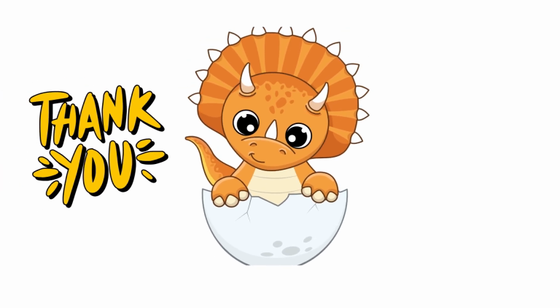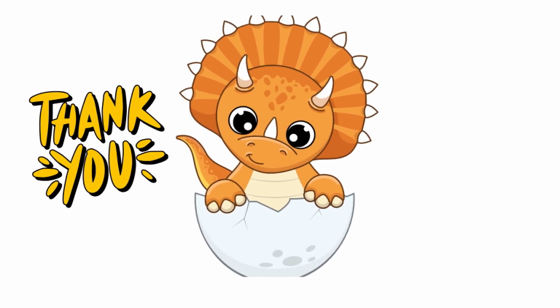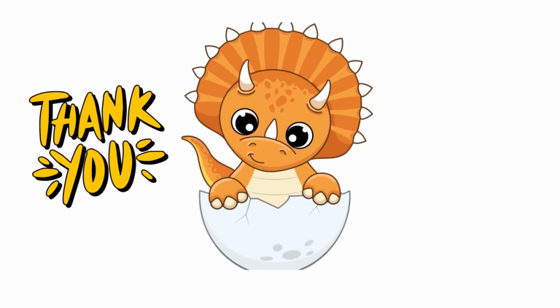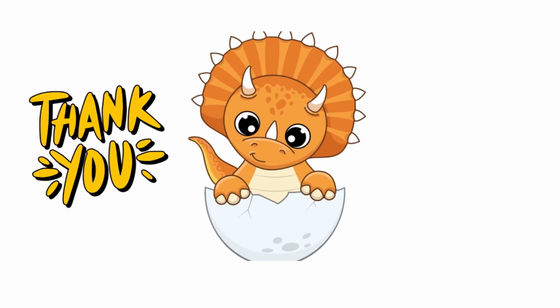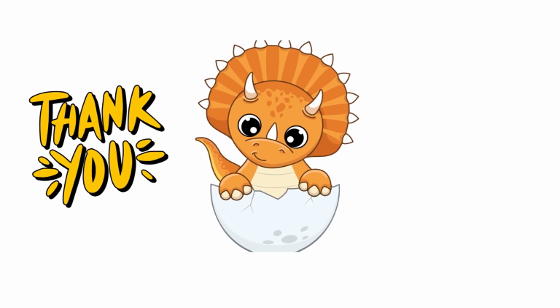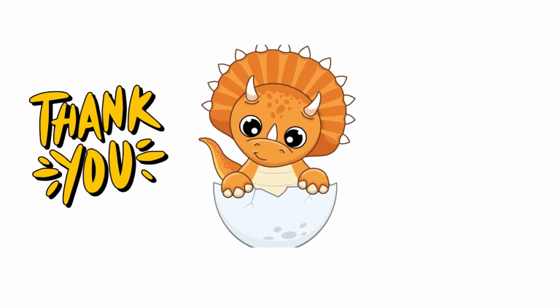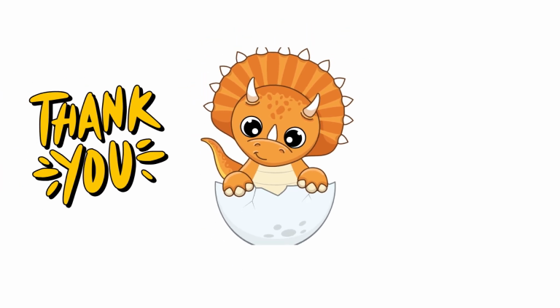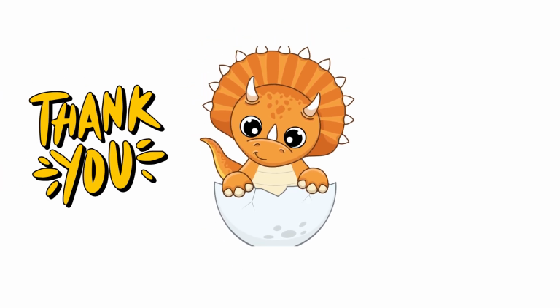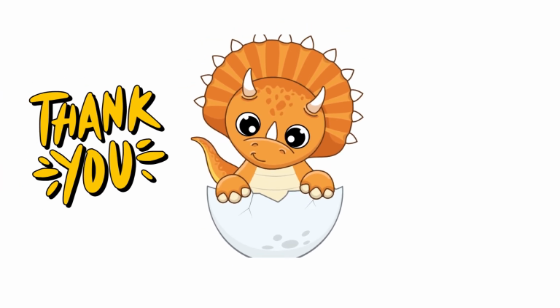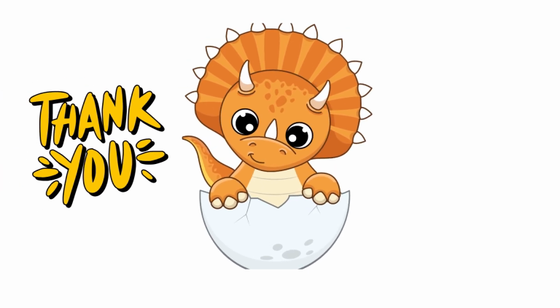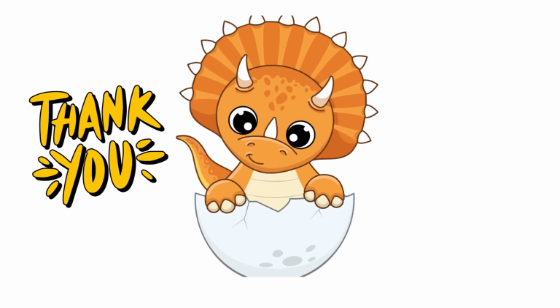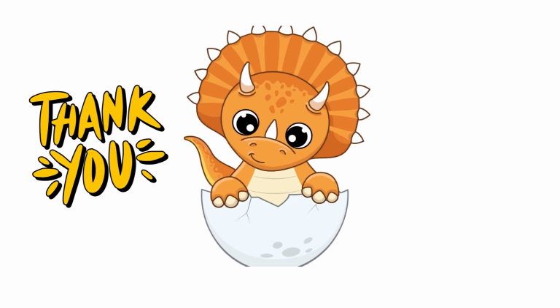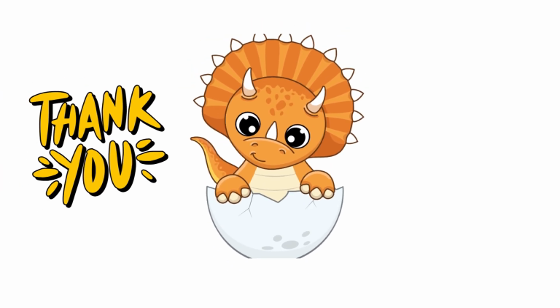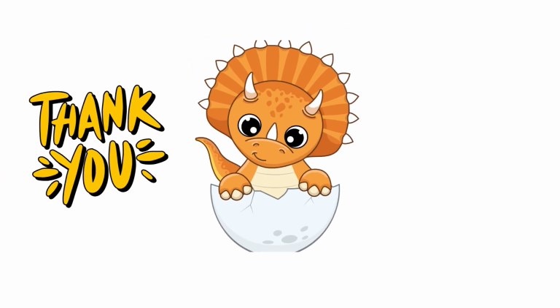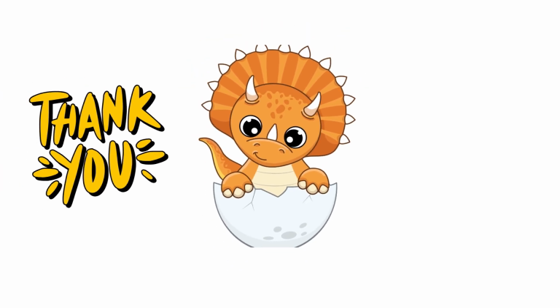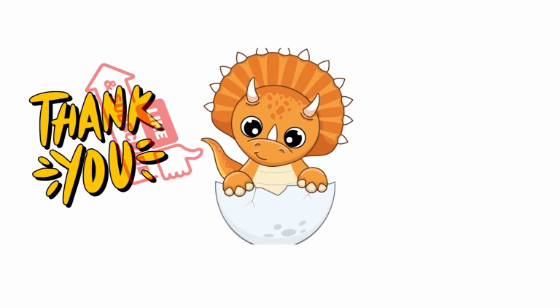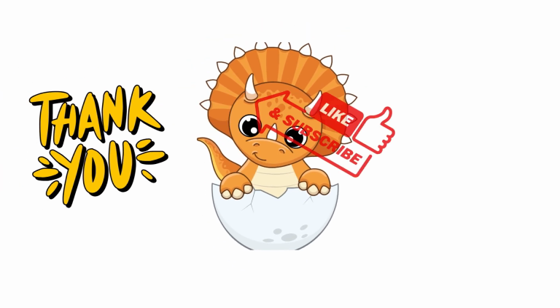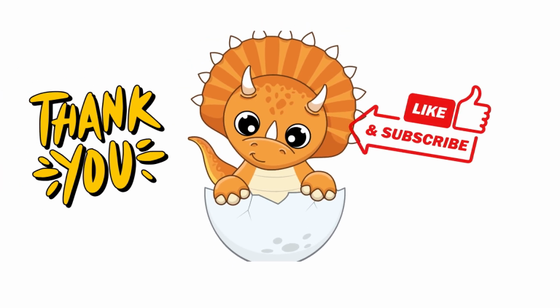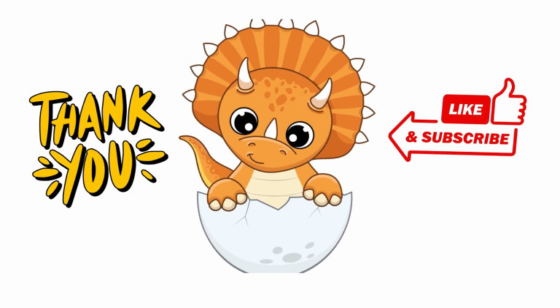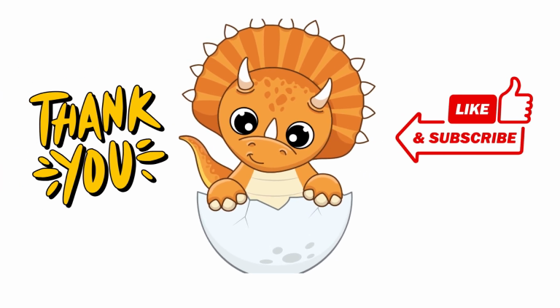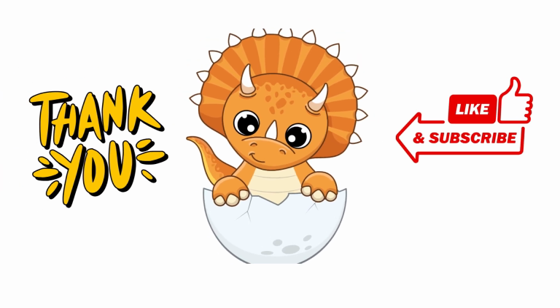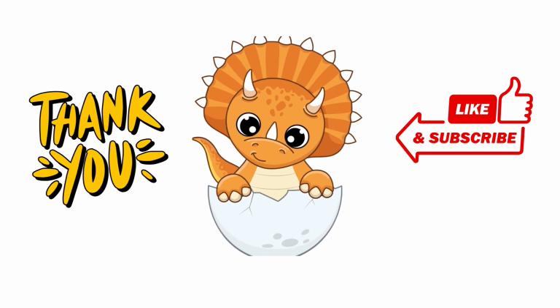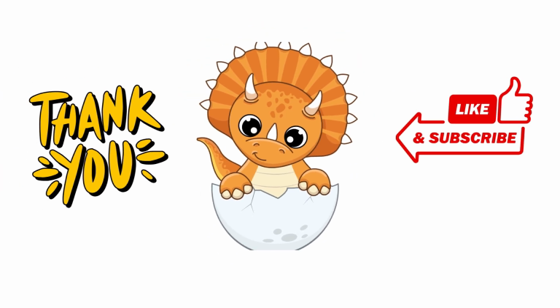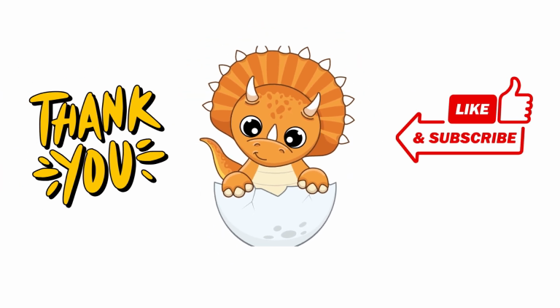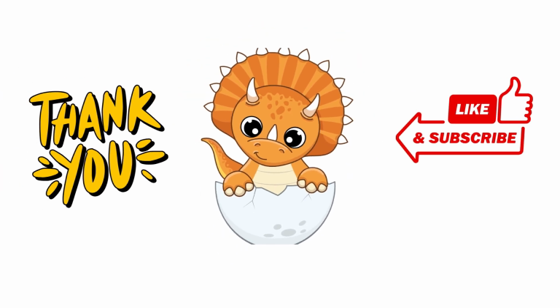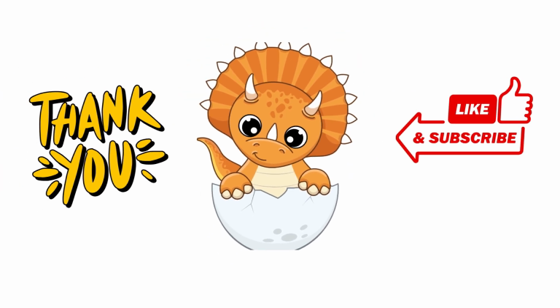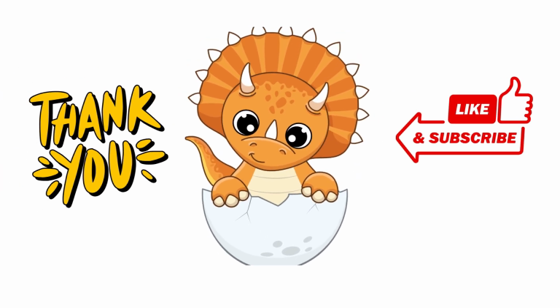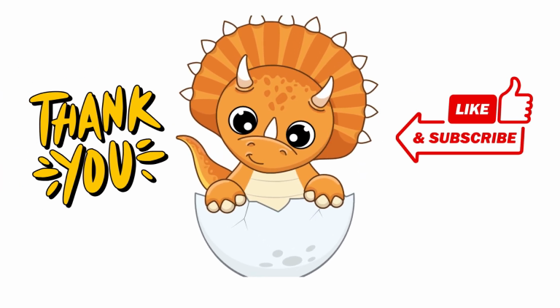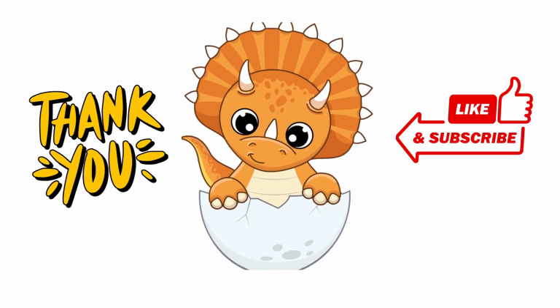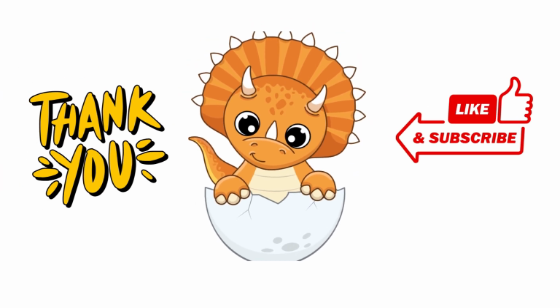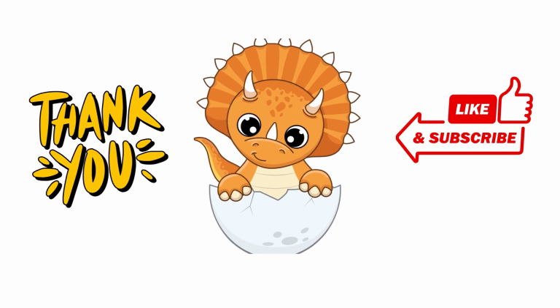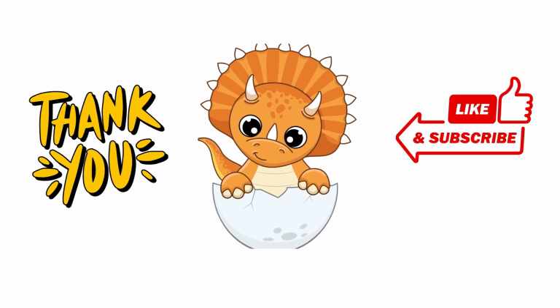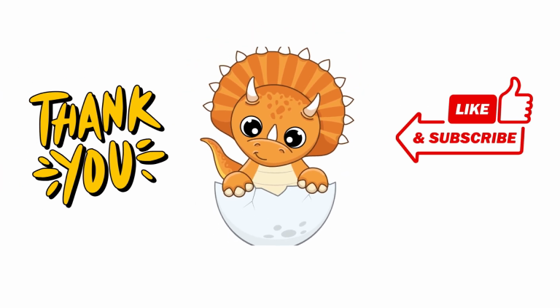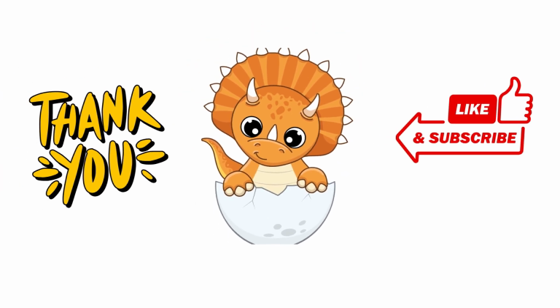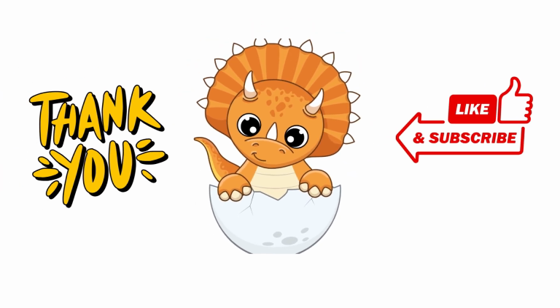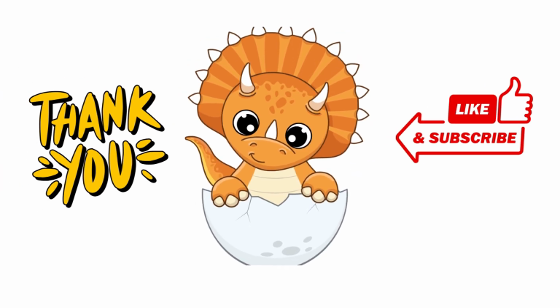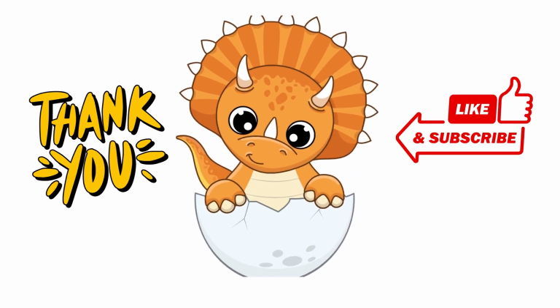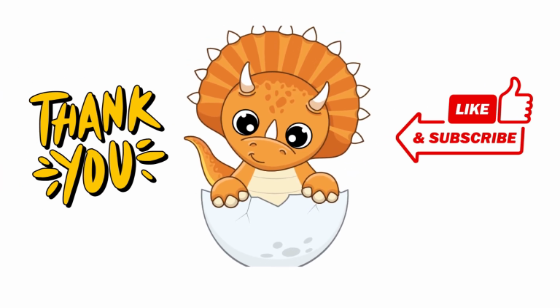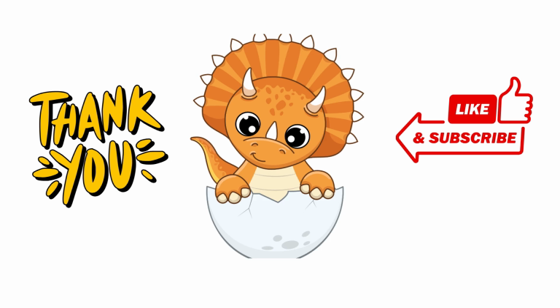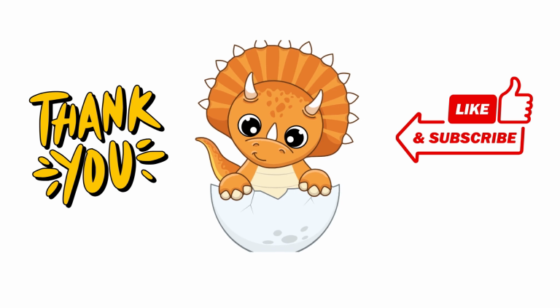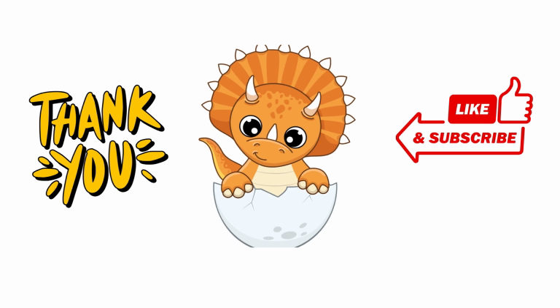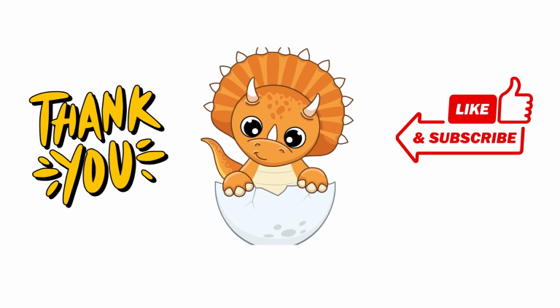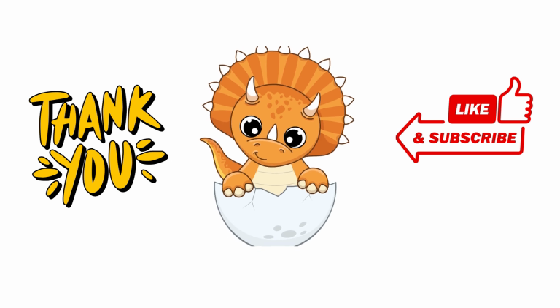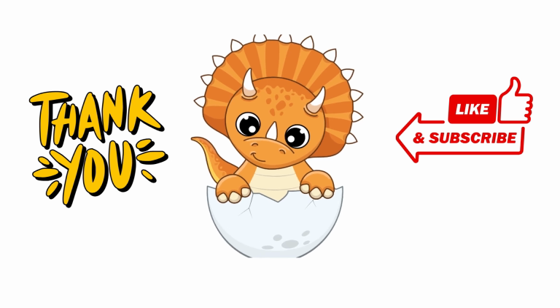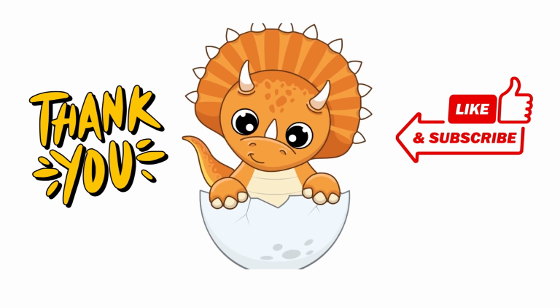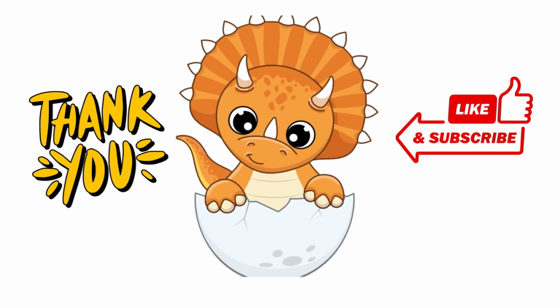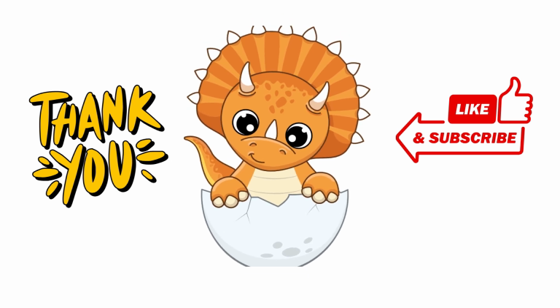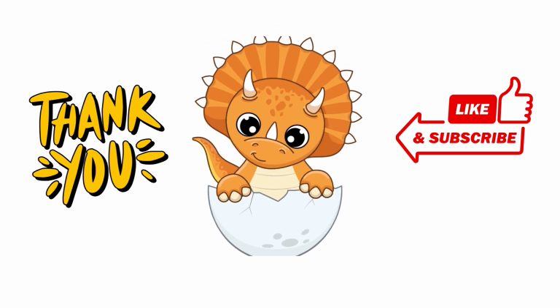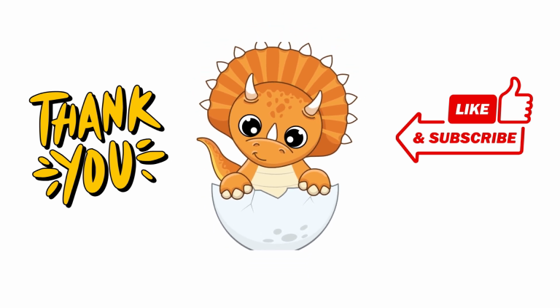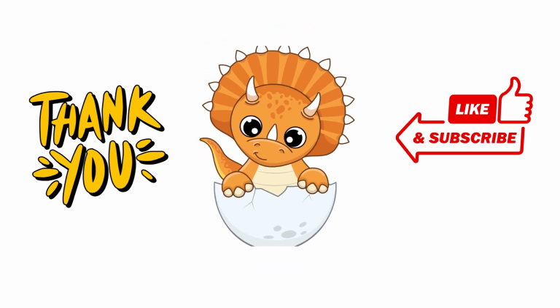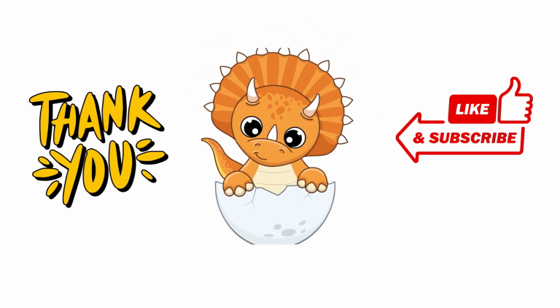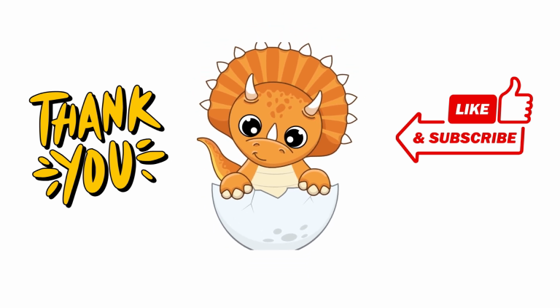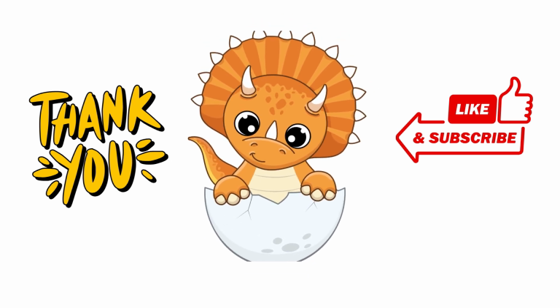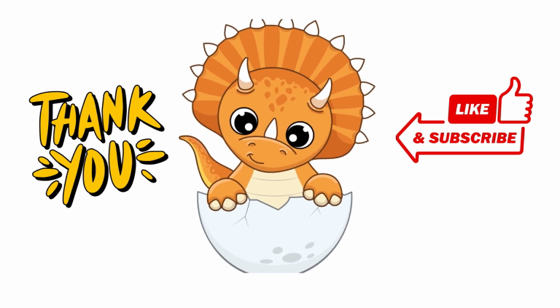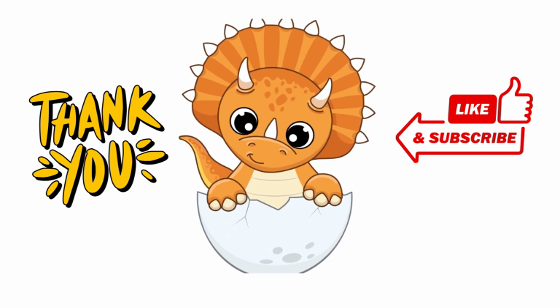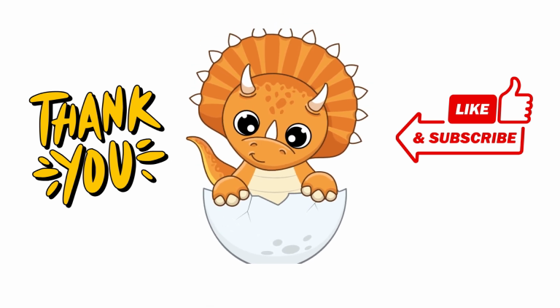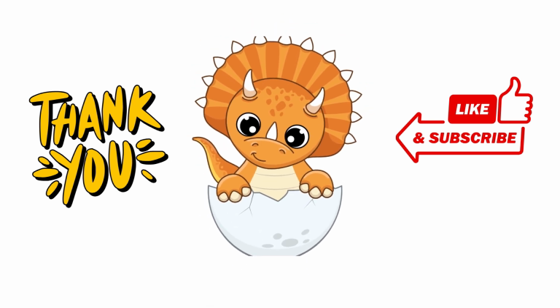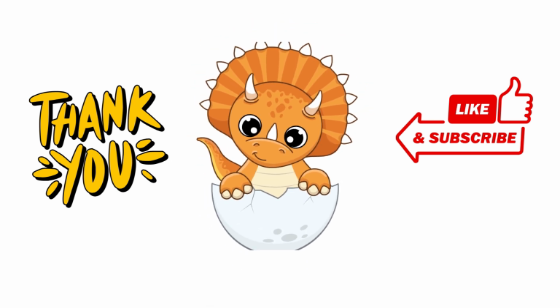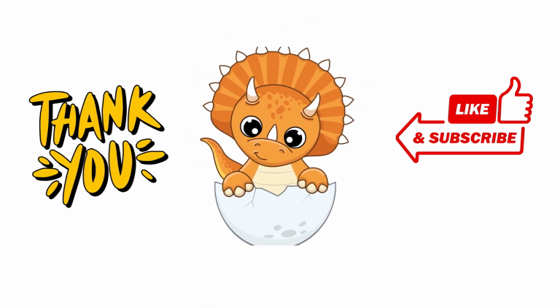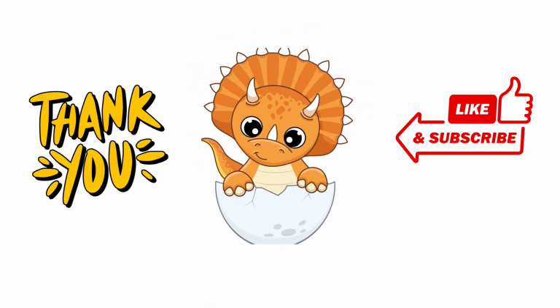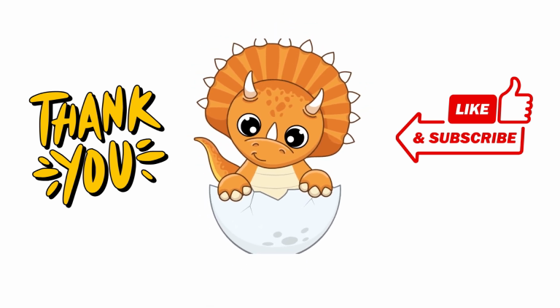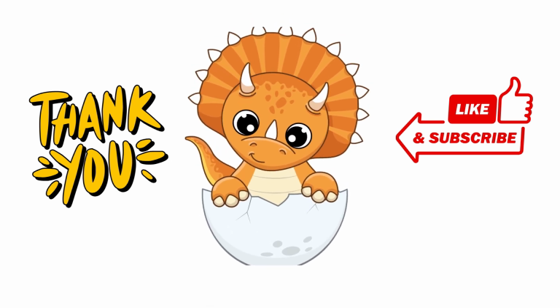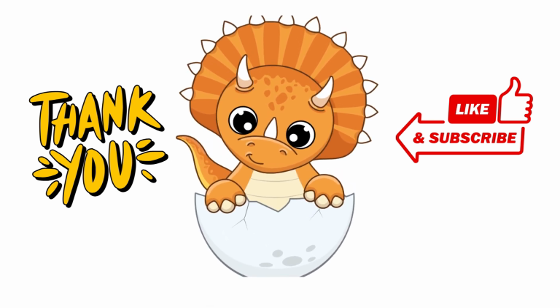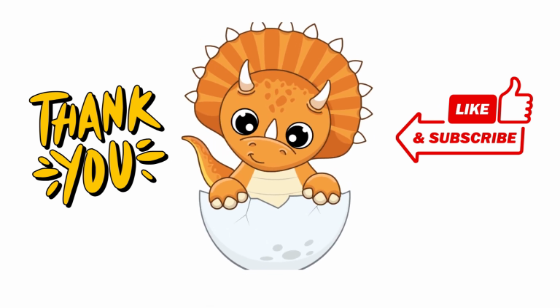Don't forget to like this video and subscribe to join us for more fun learning adventures. See you next time. Bye-bye.